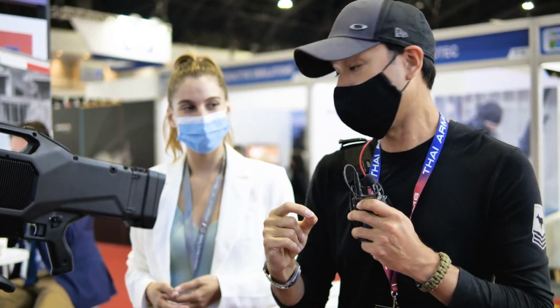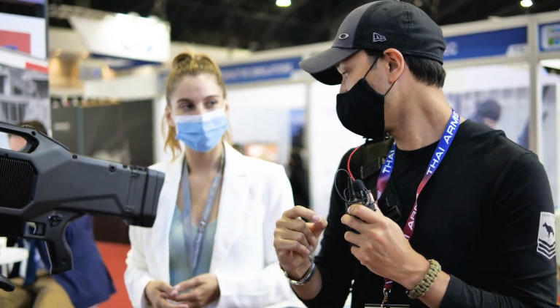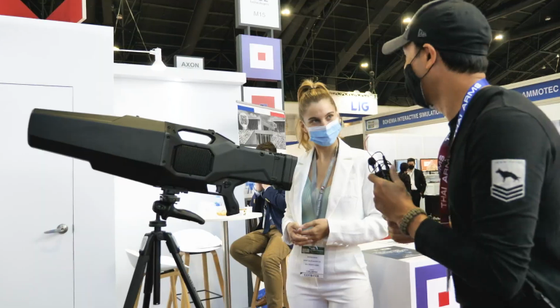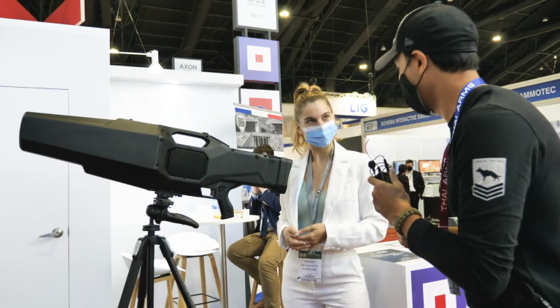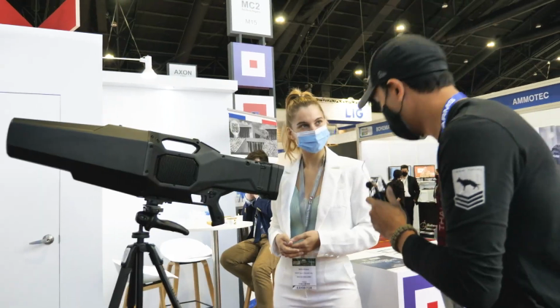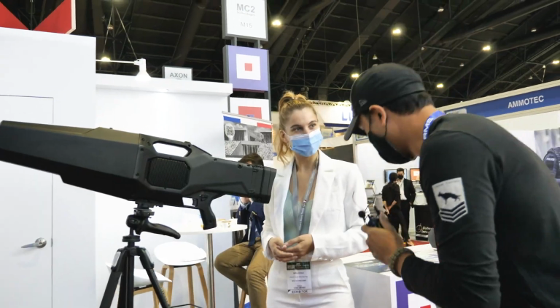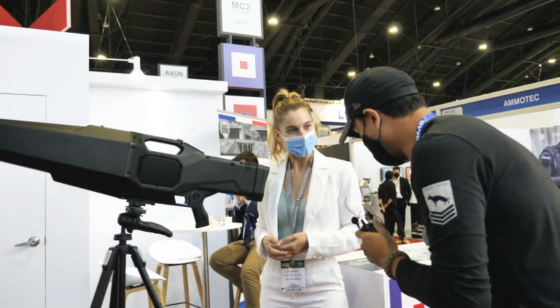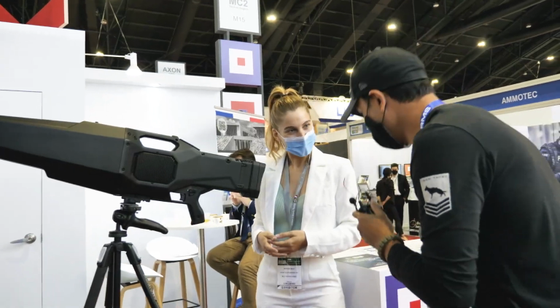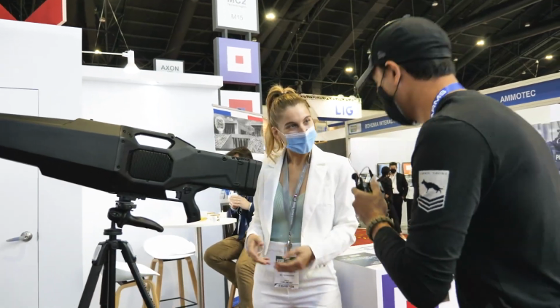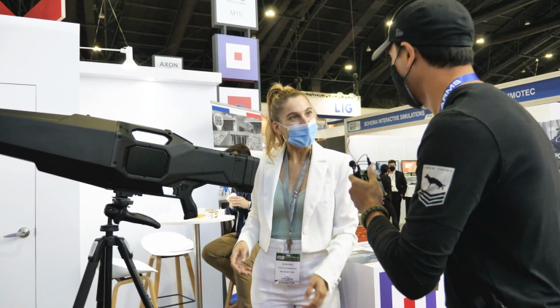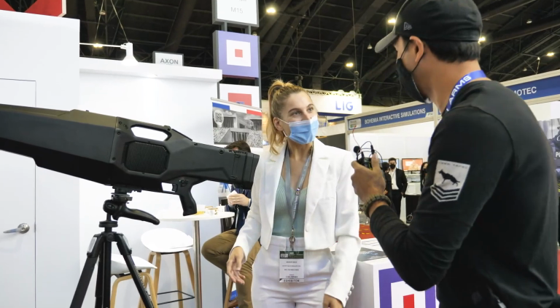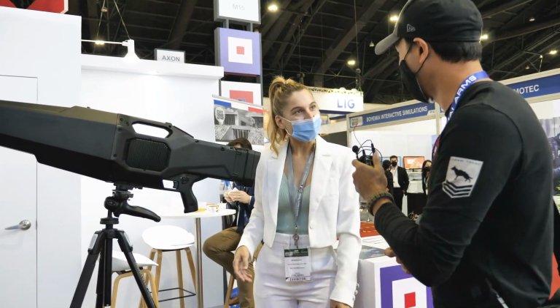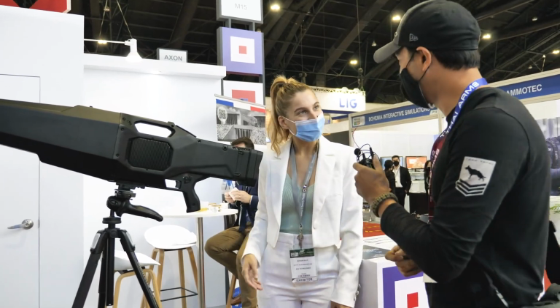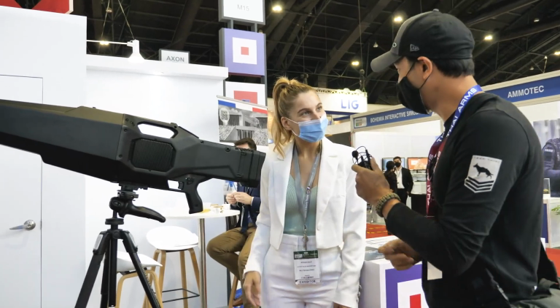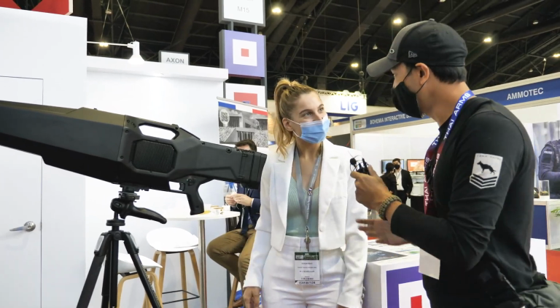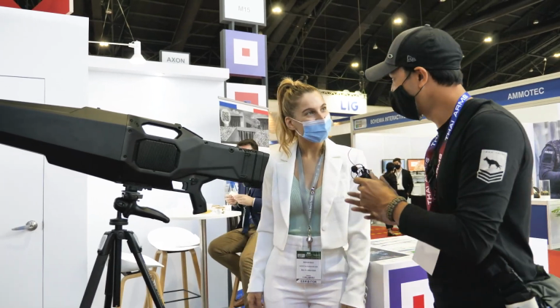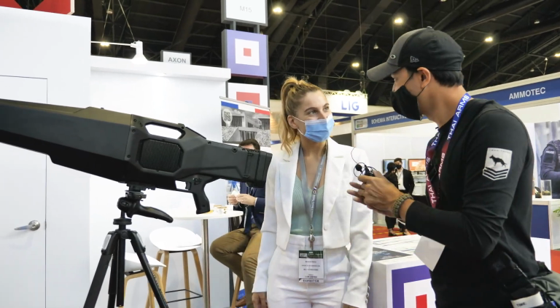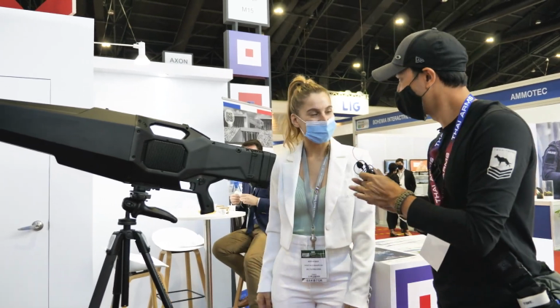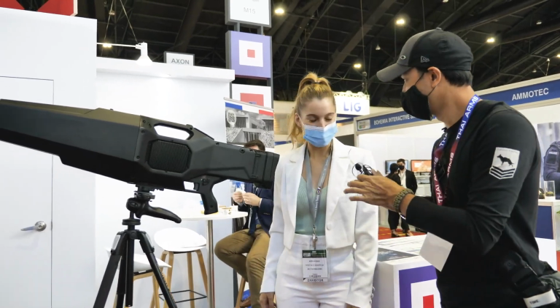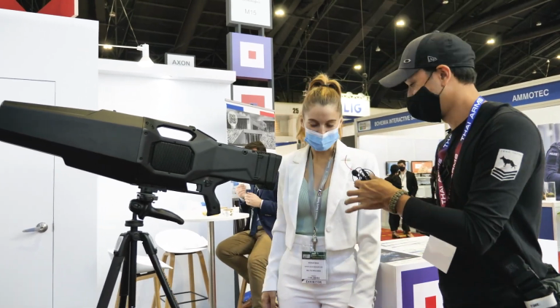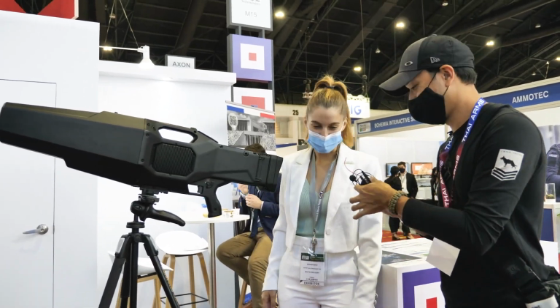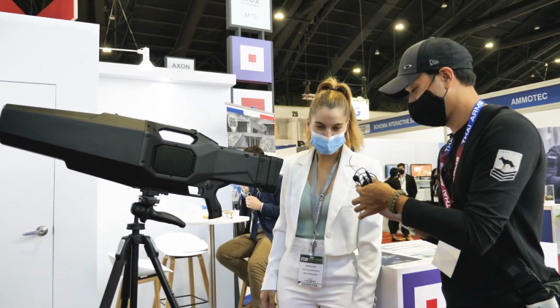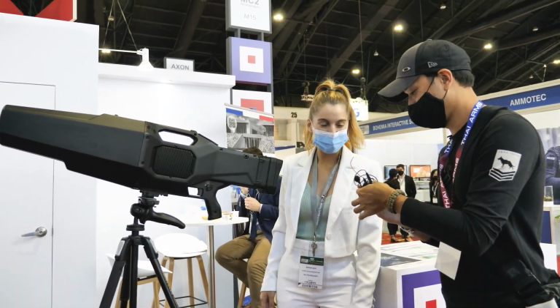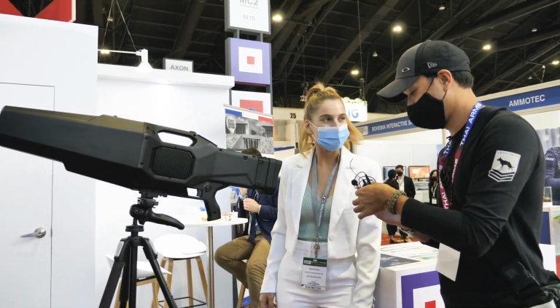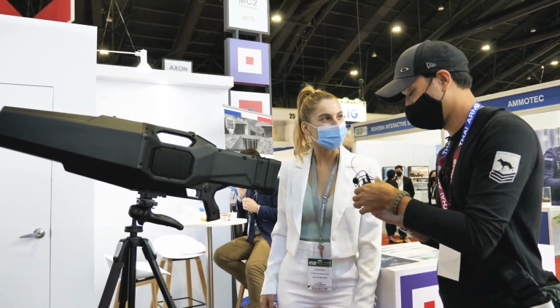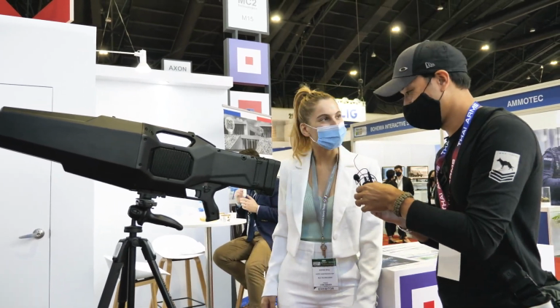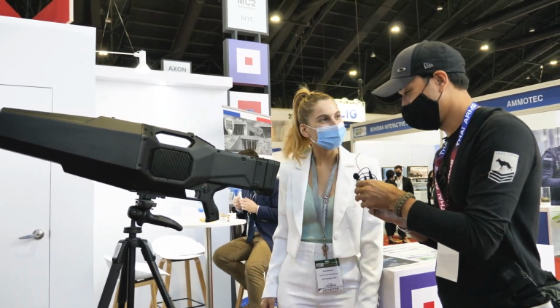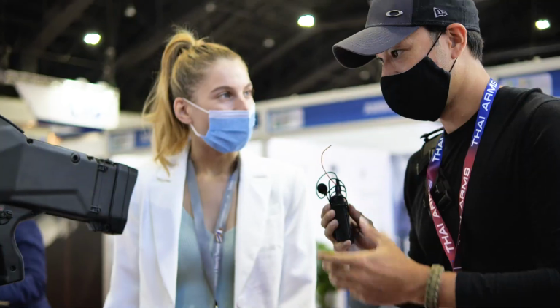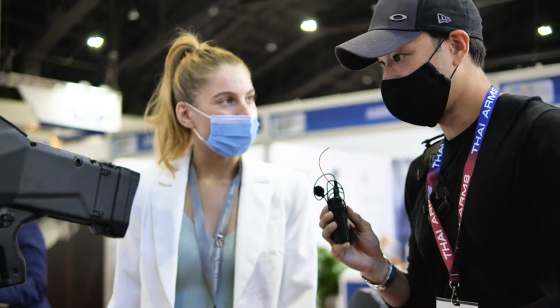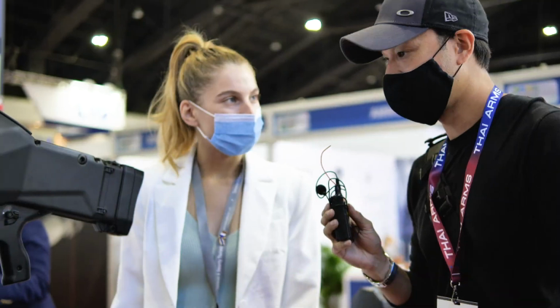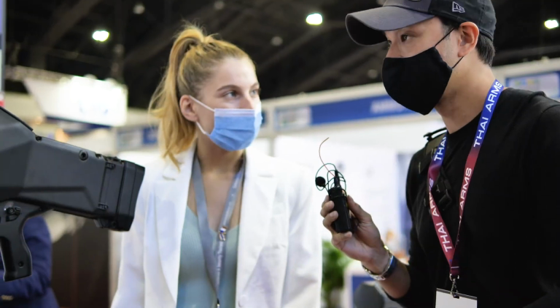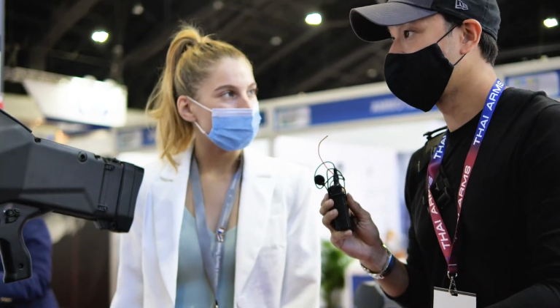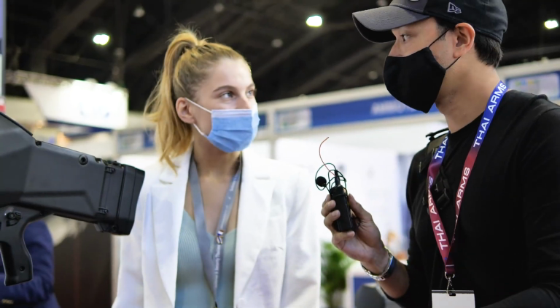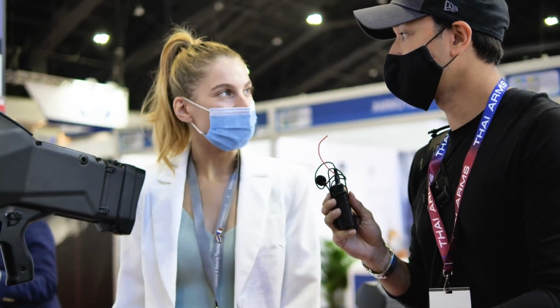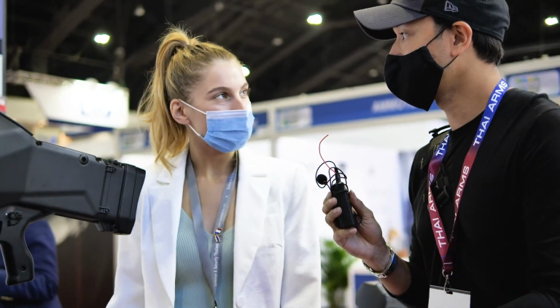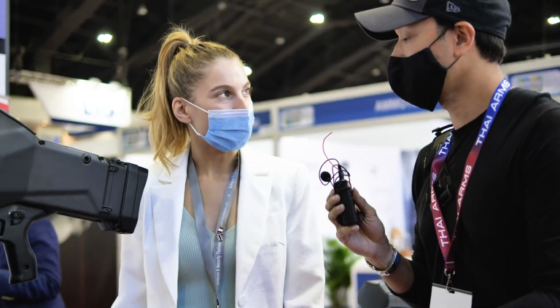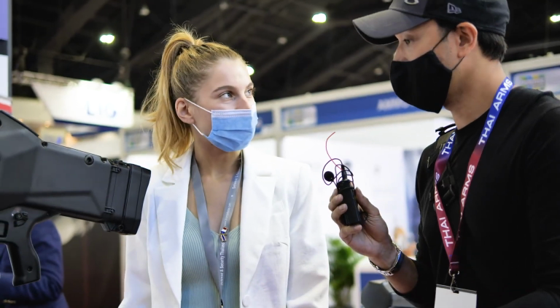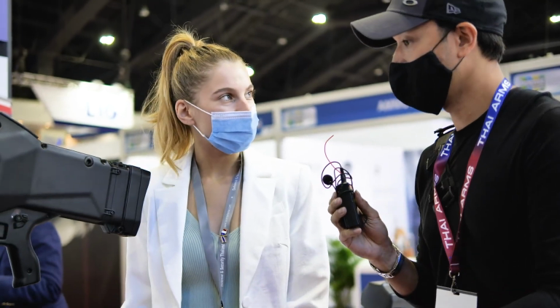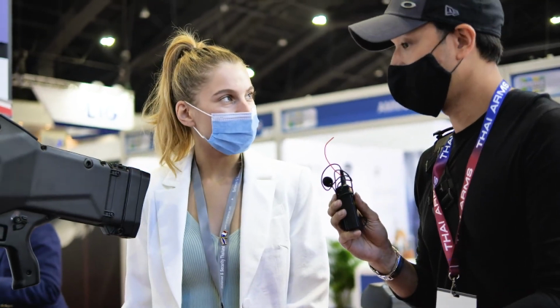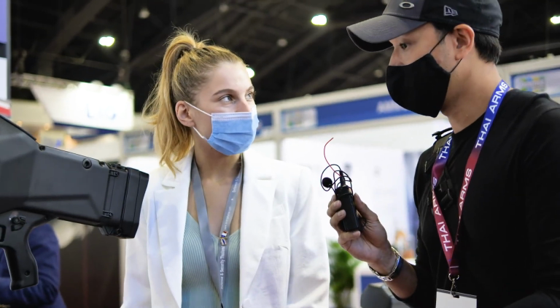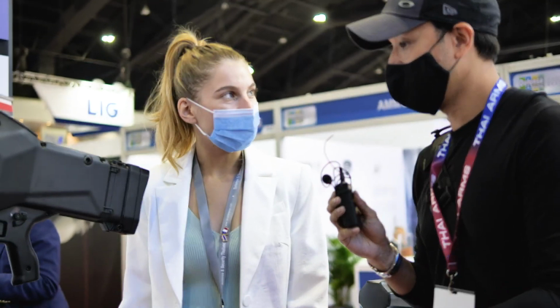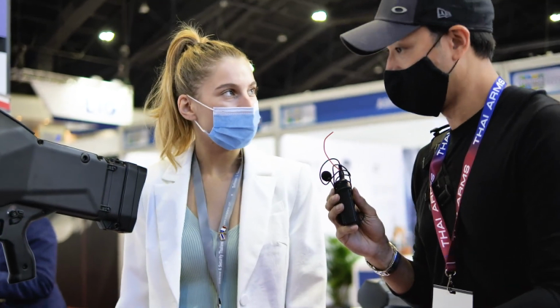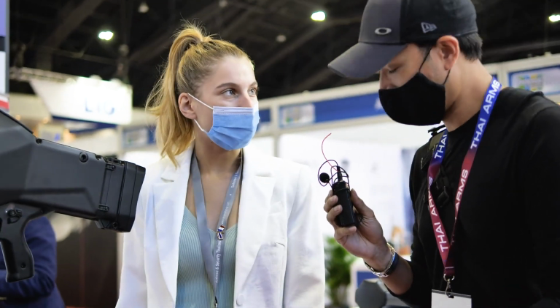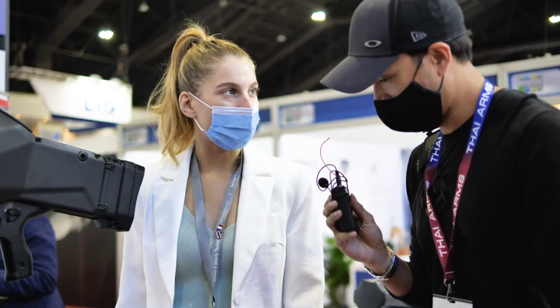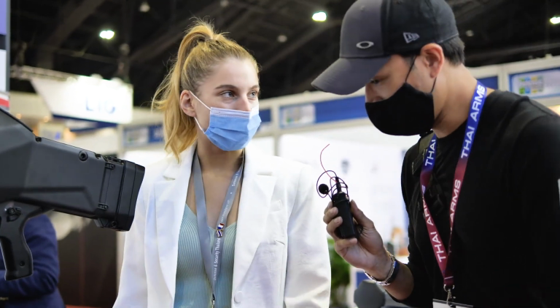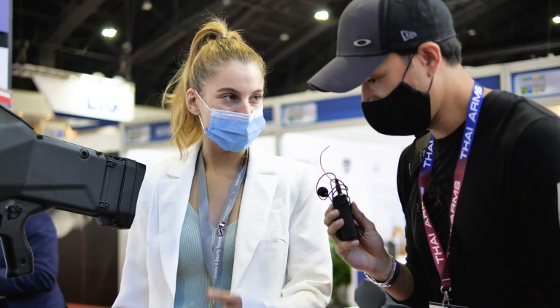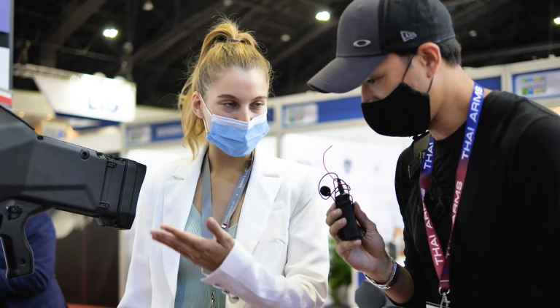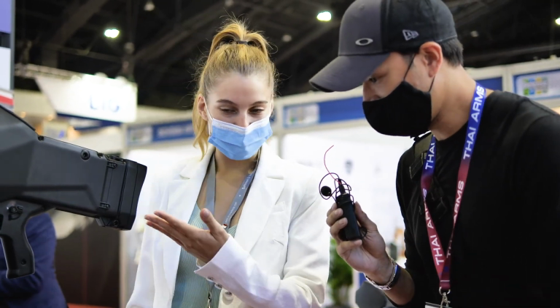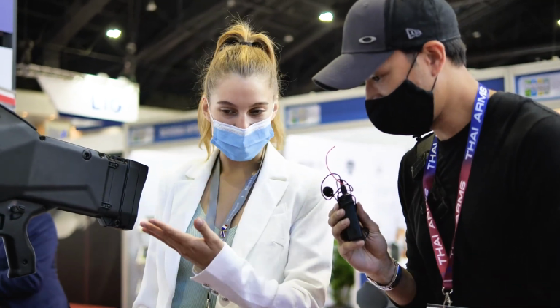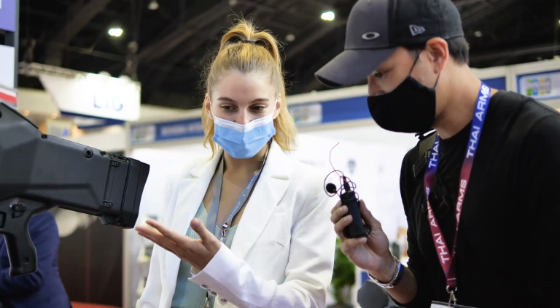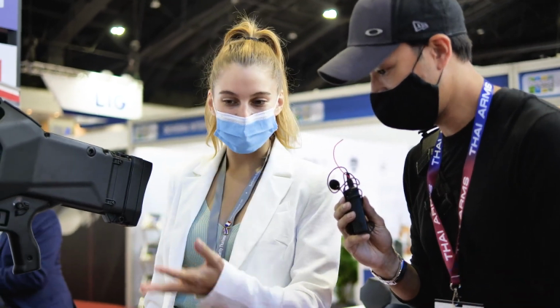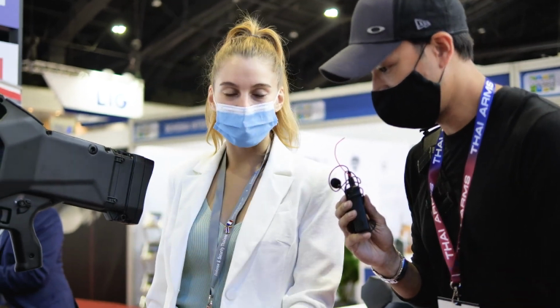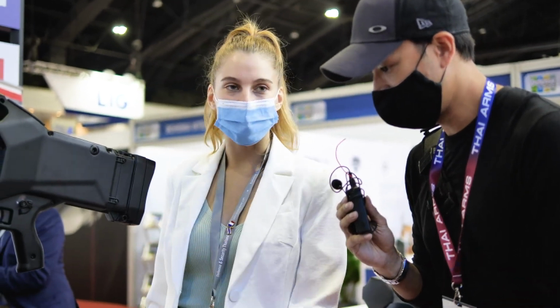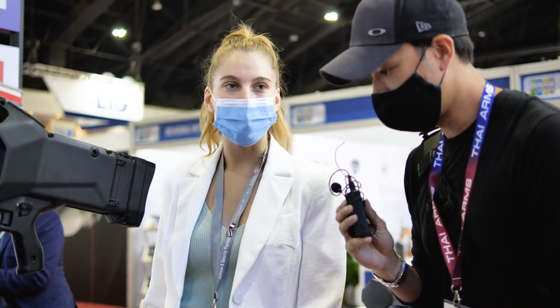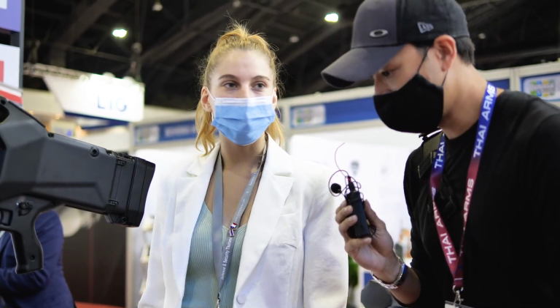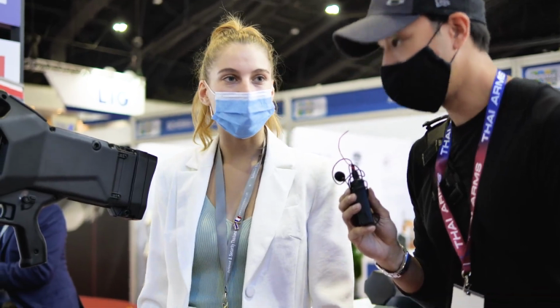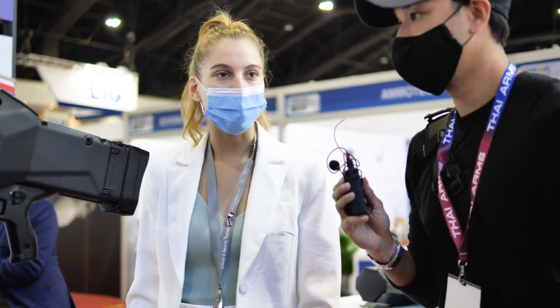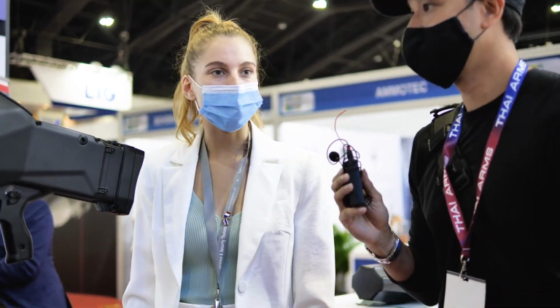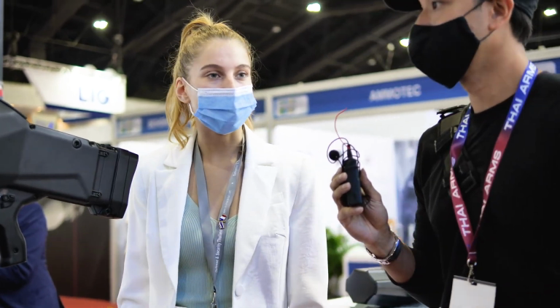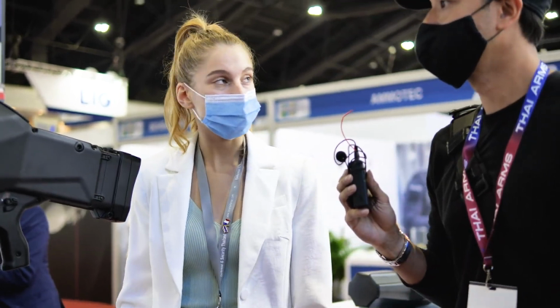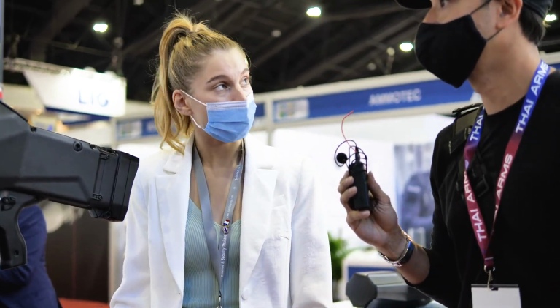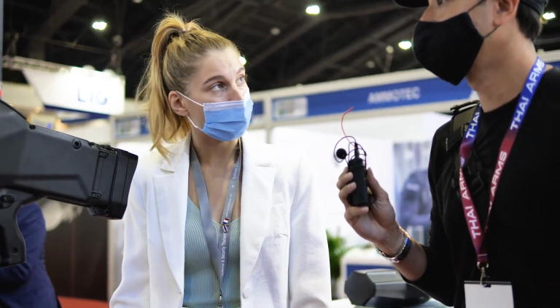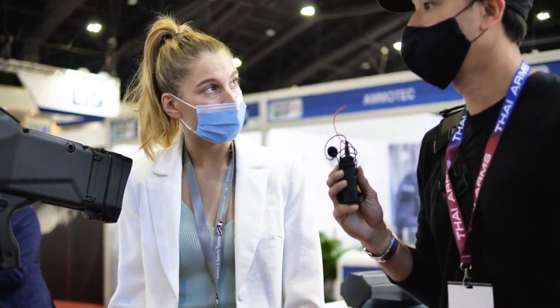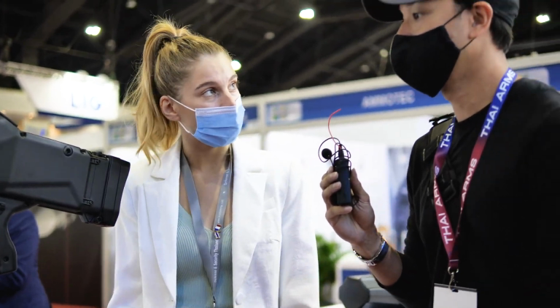Hi, I'm Diane. Nice to meet you. Nice to meet you too. I'm the sales manager for MC2 Technology. We are a French company.